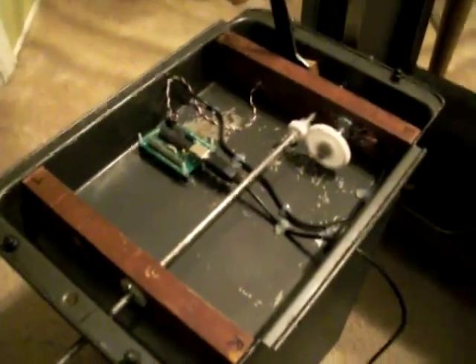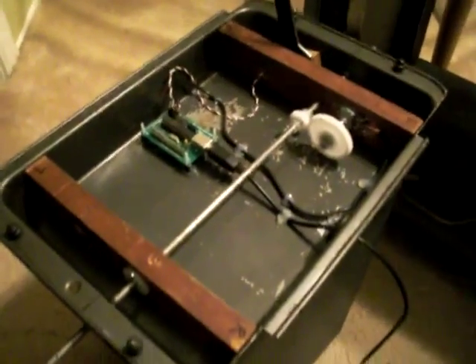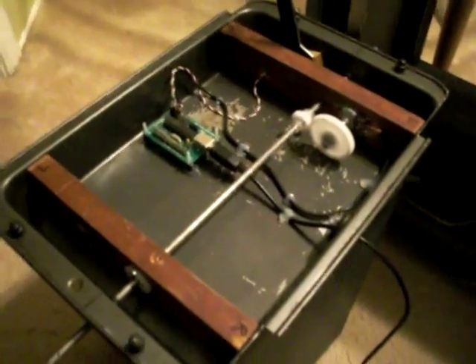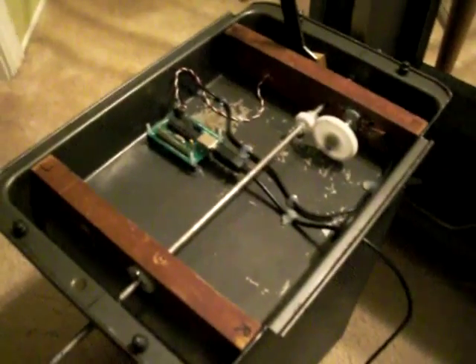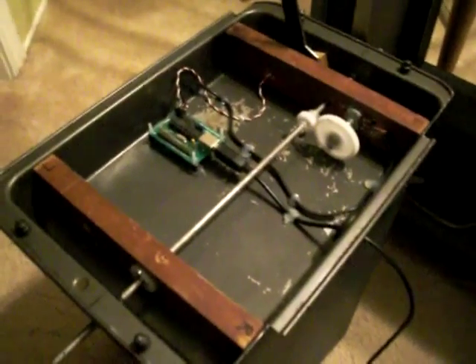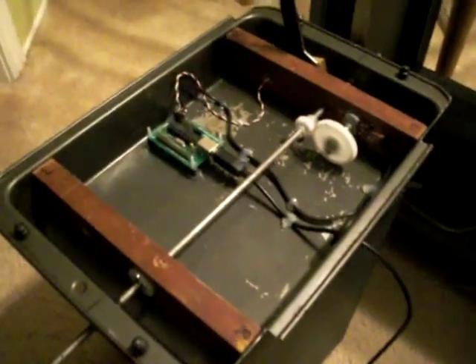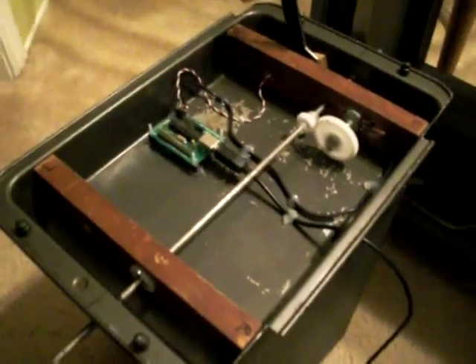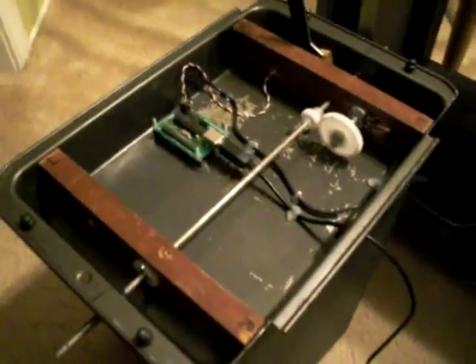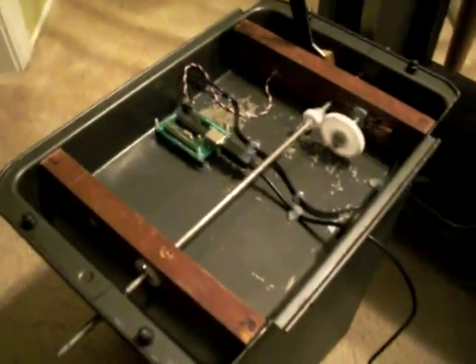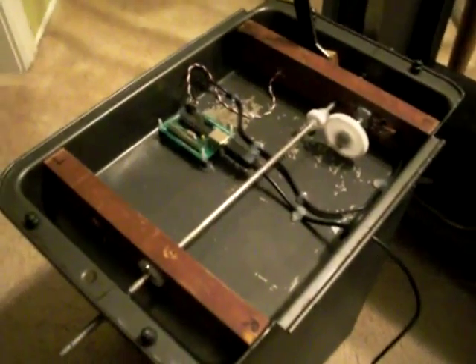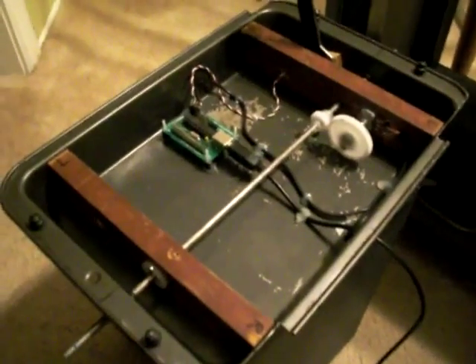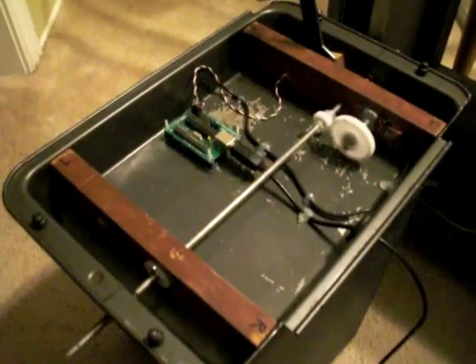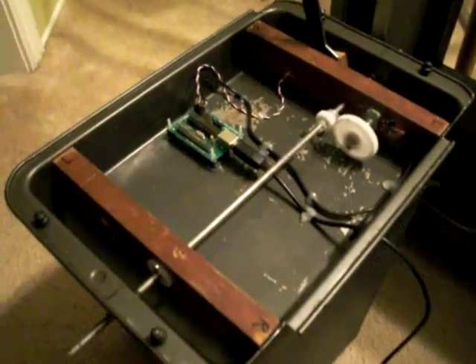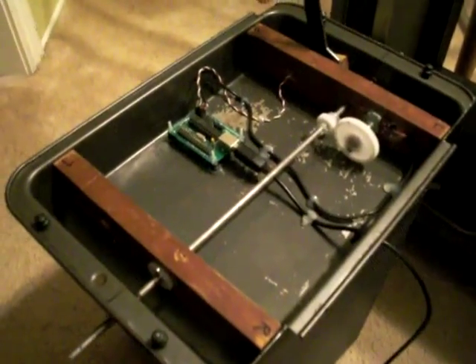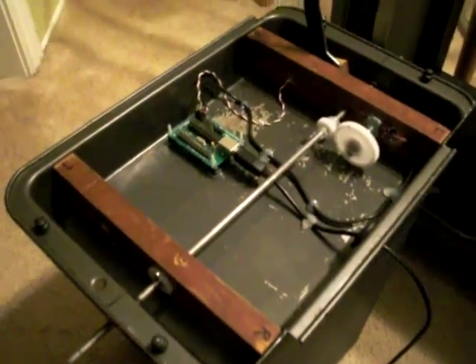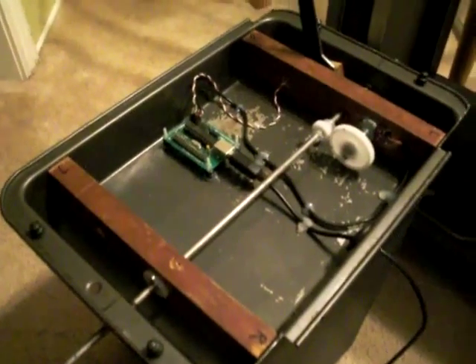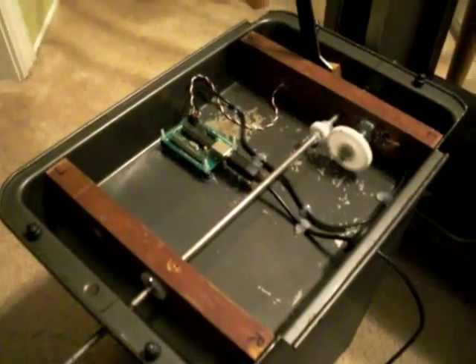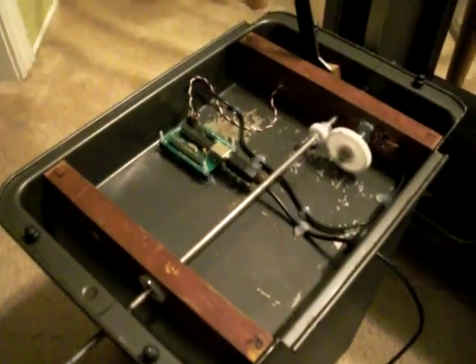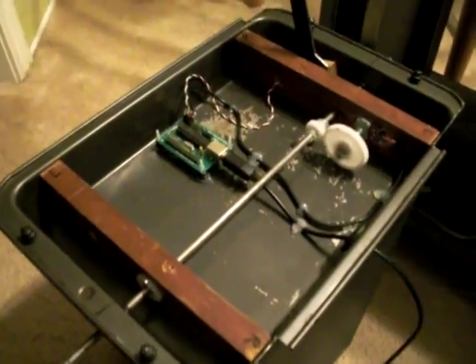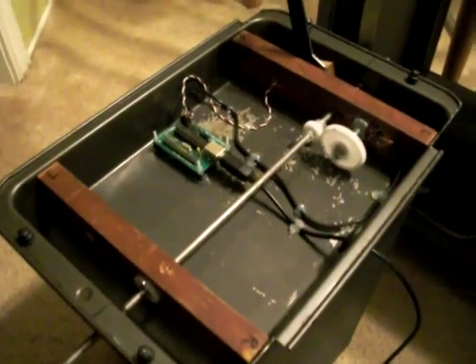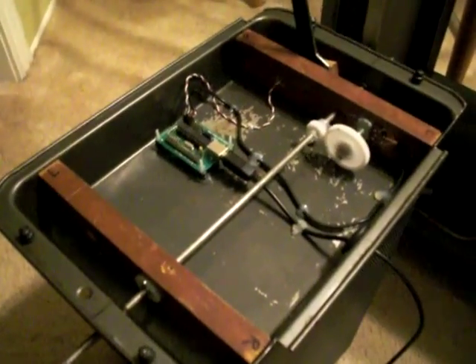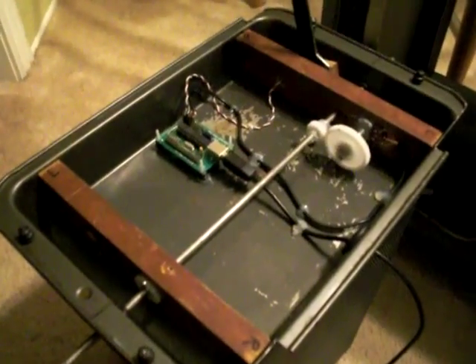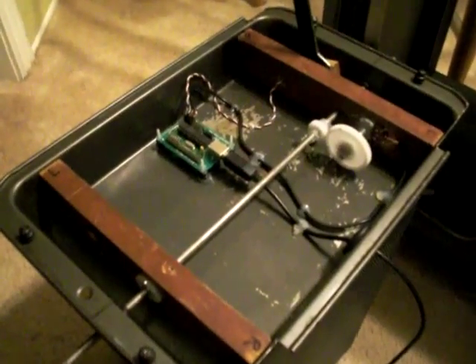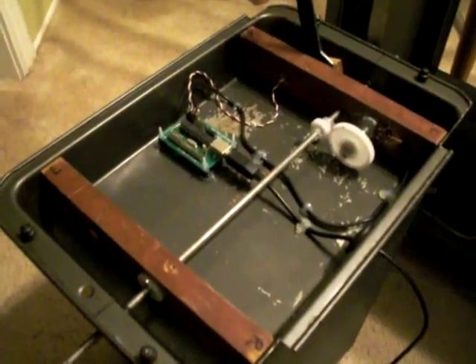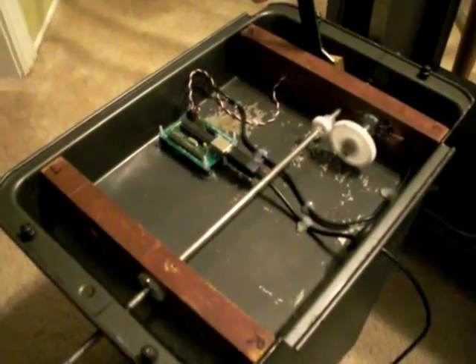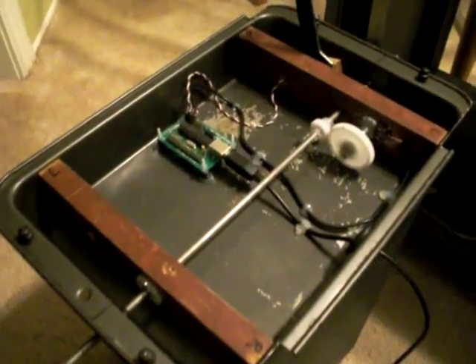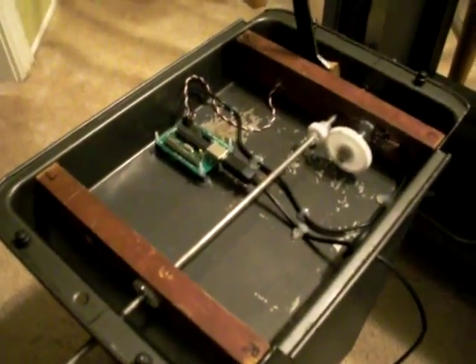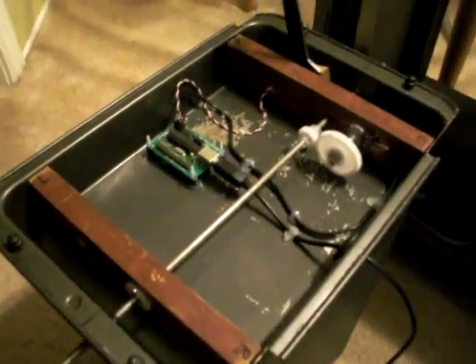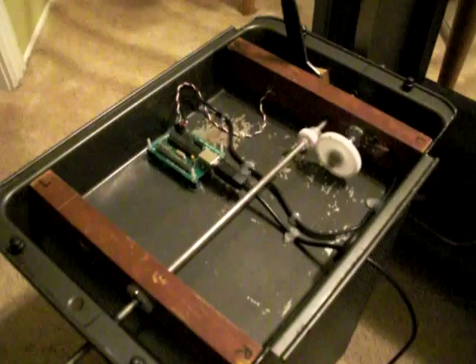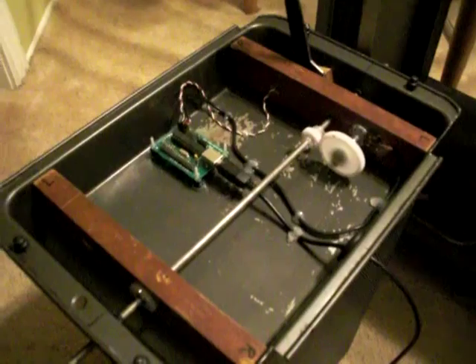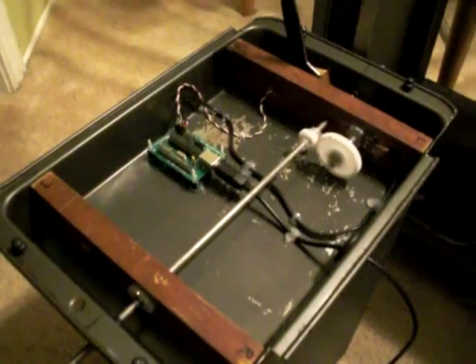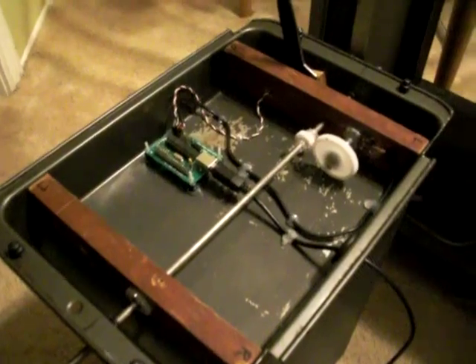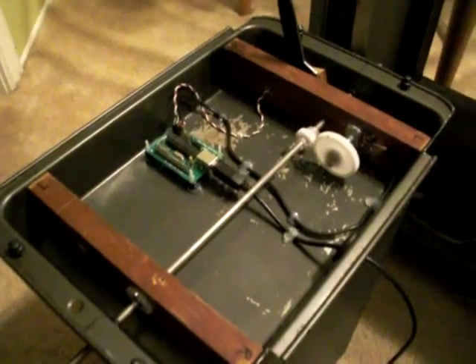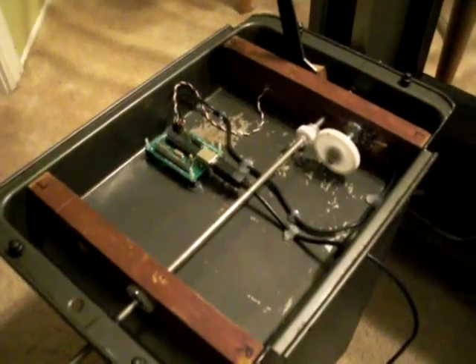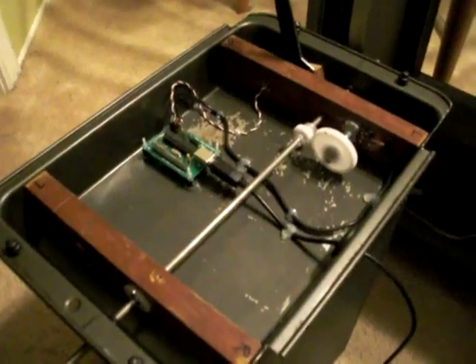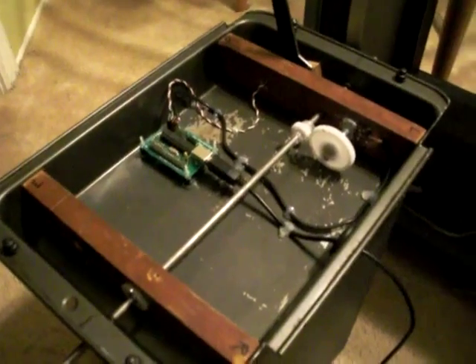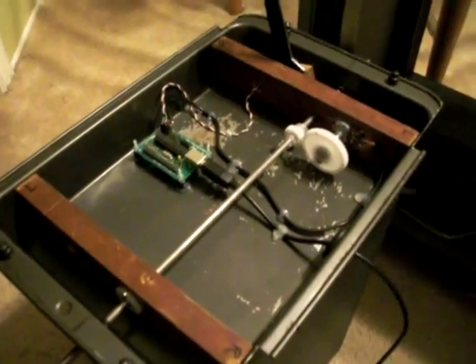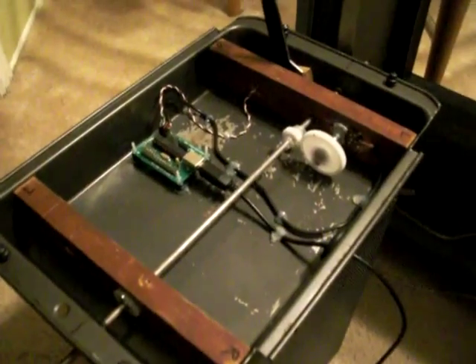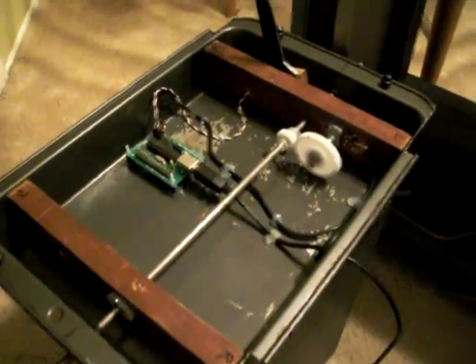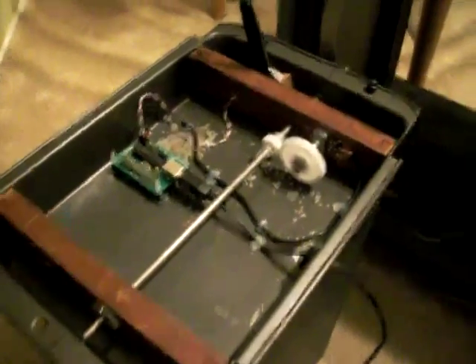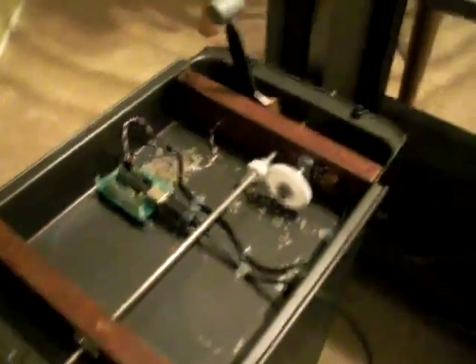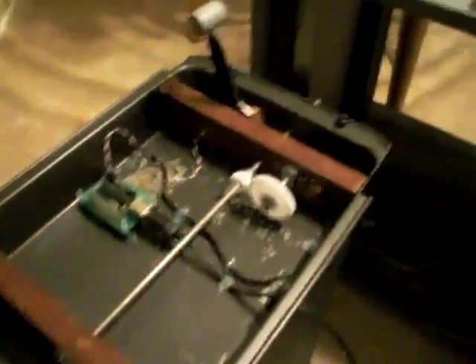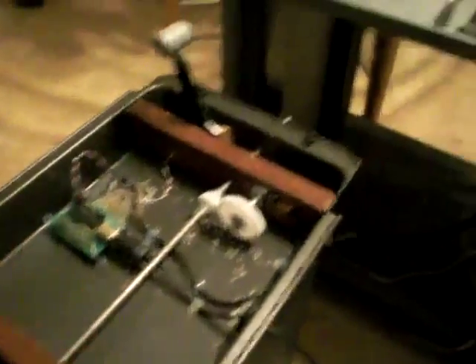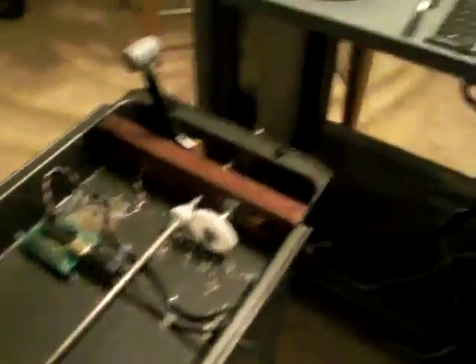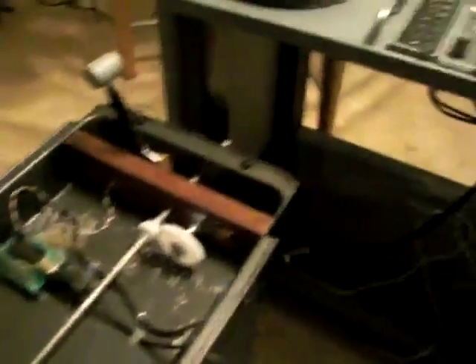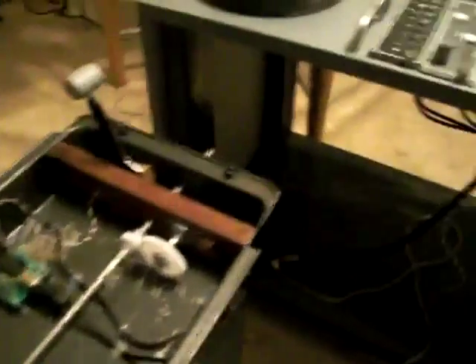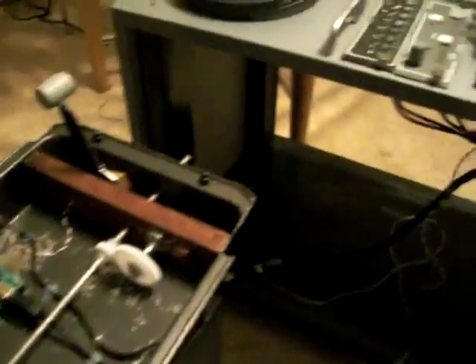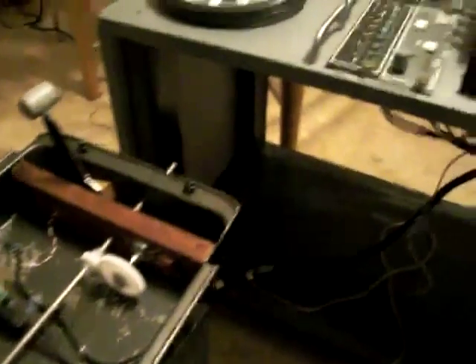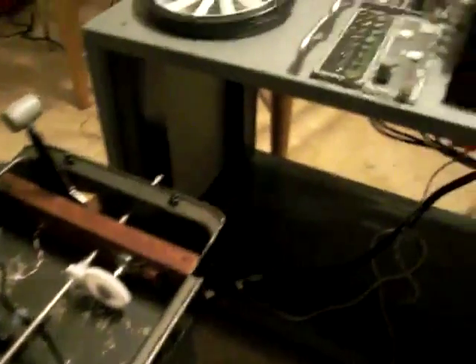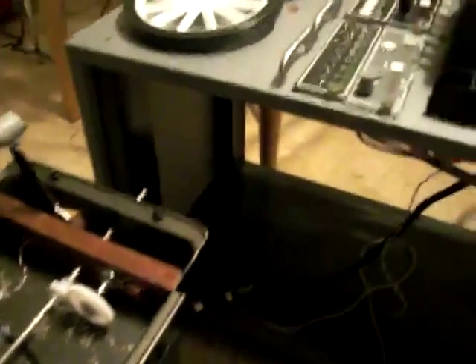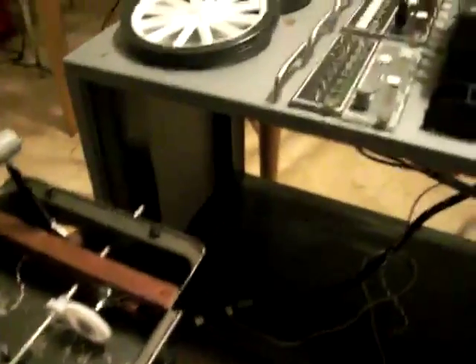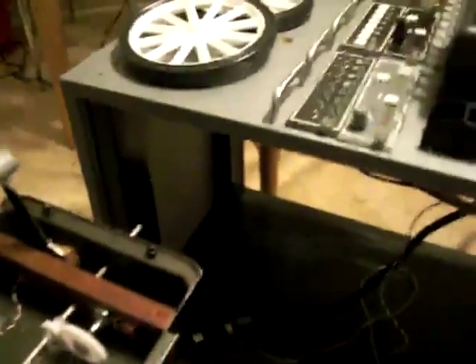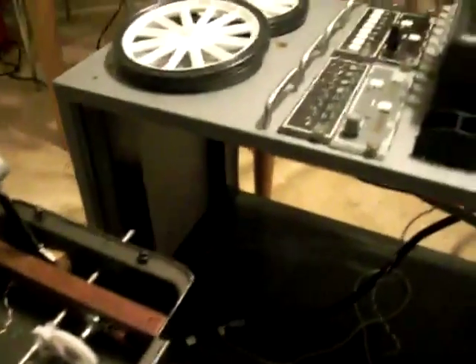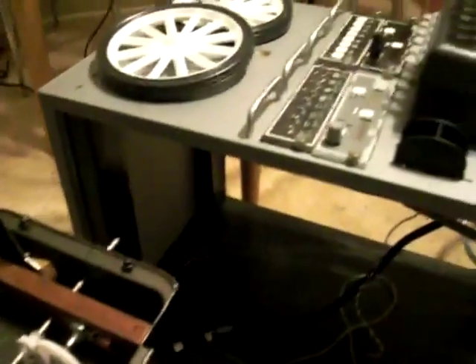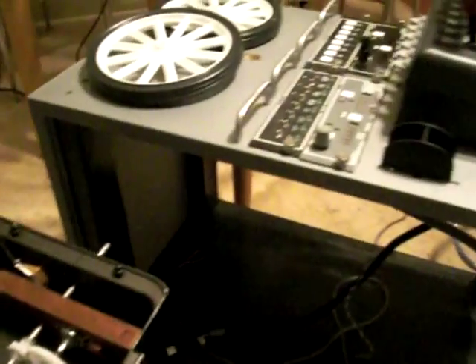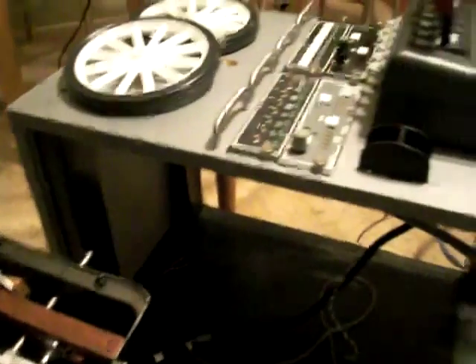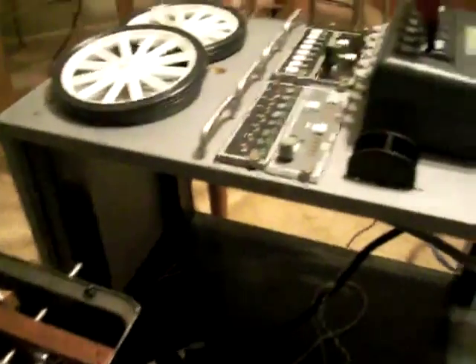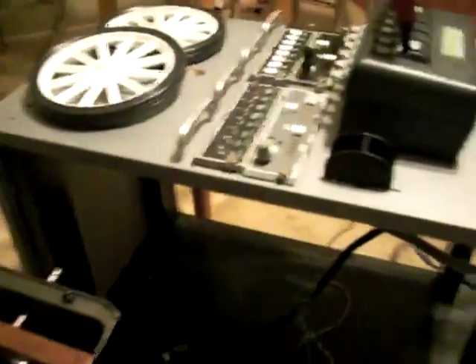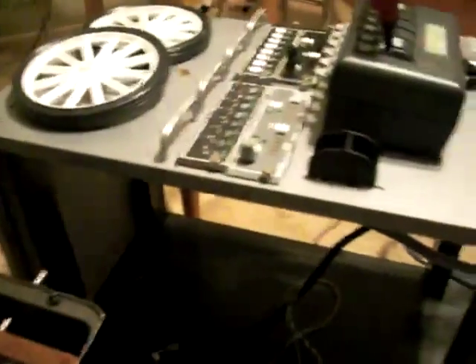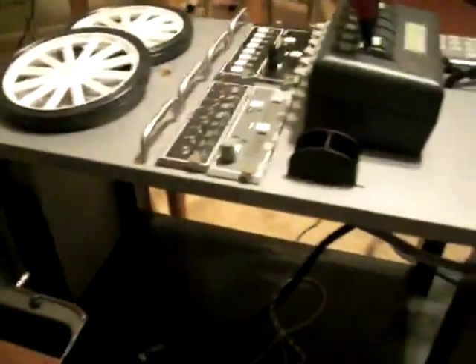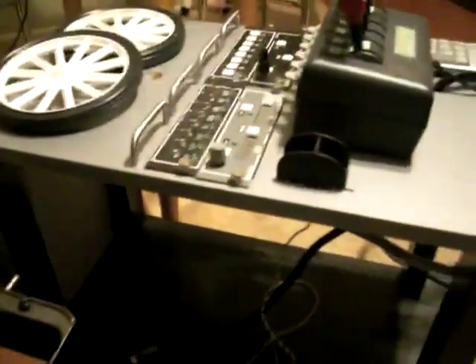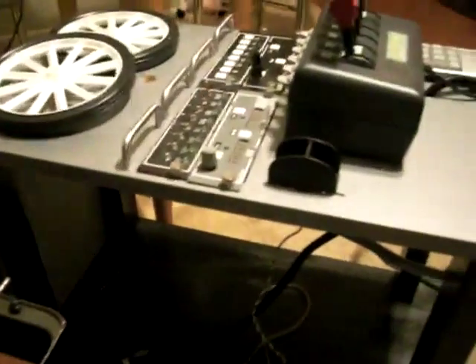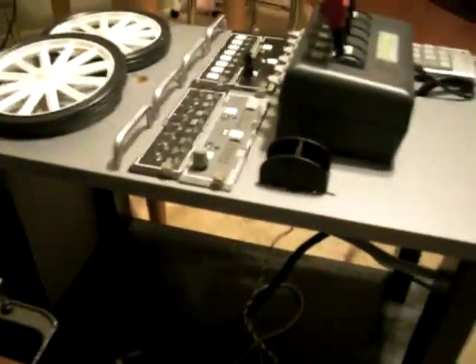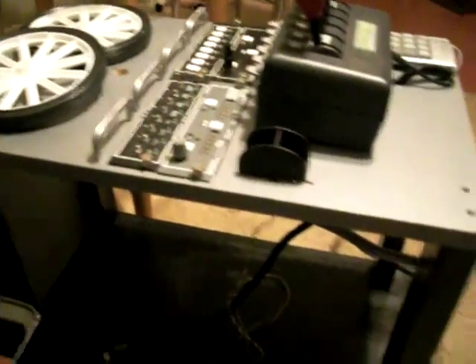In the next step, you're going to see everything mounted up and pretty much ready to fly and configure in the computer.